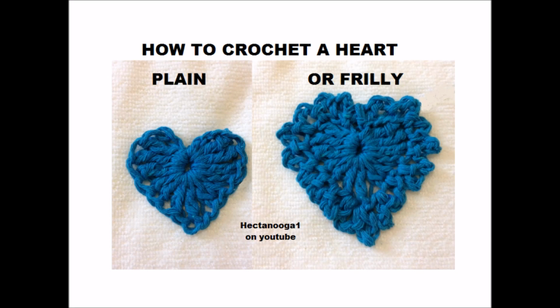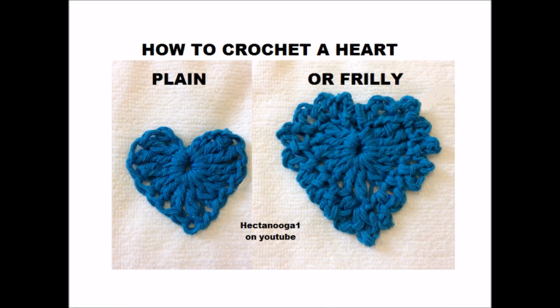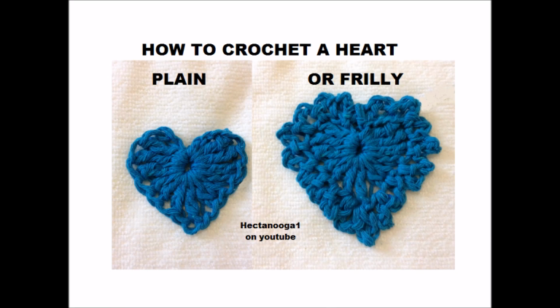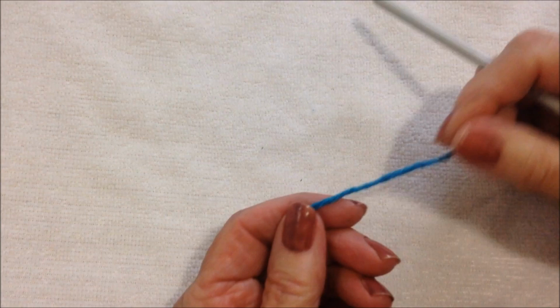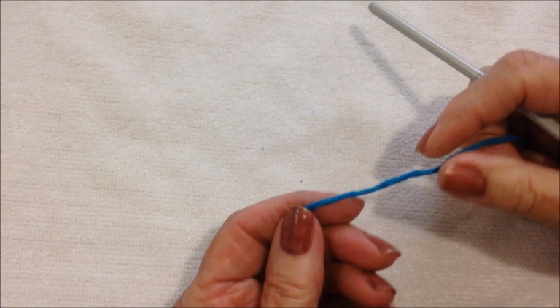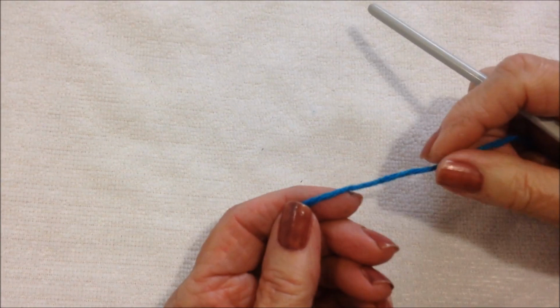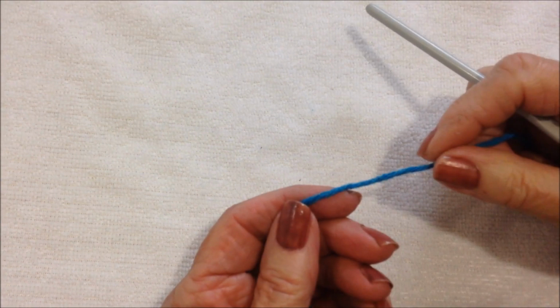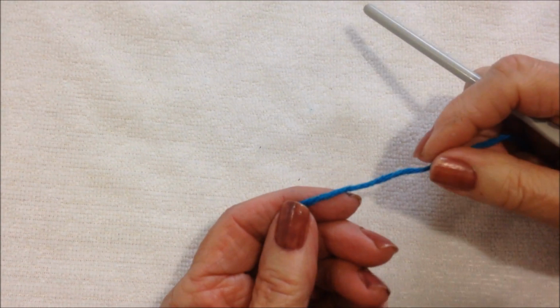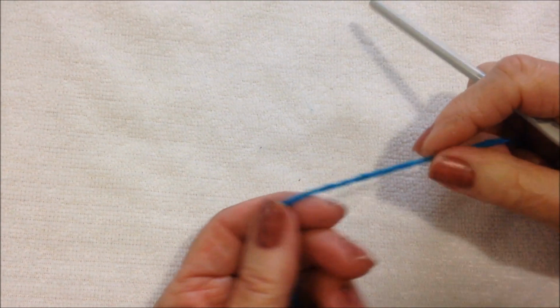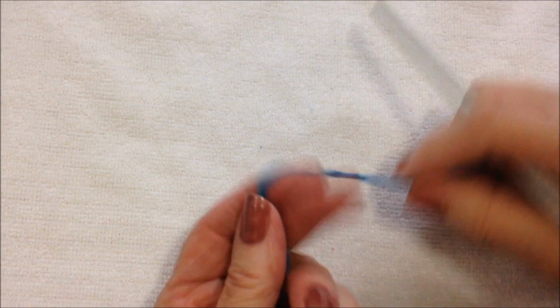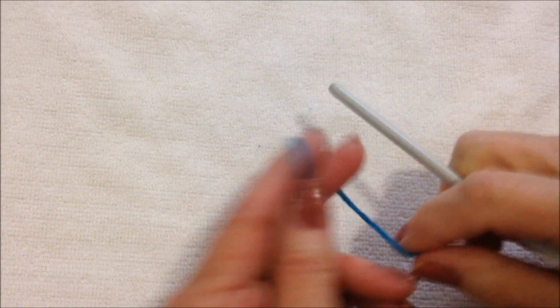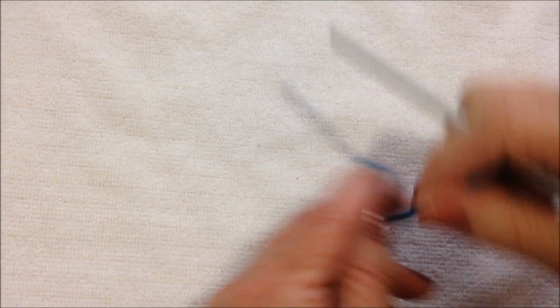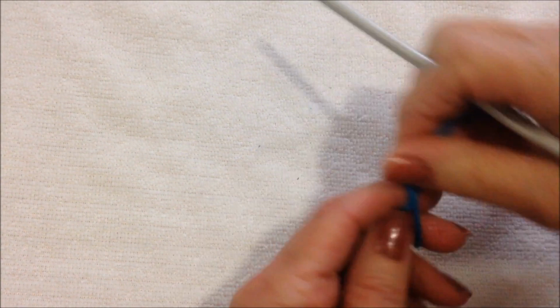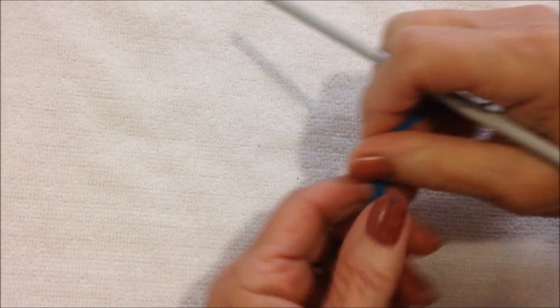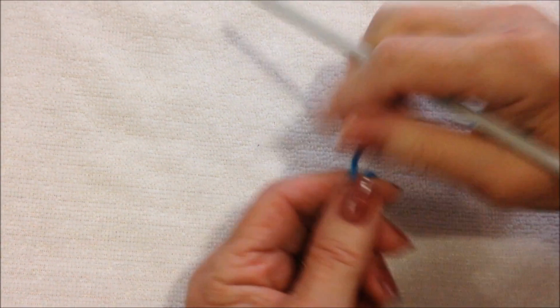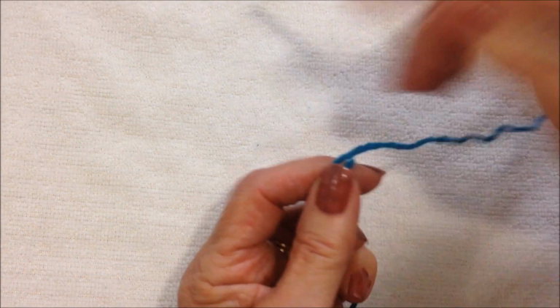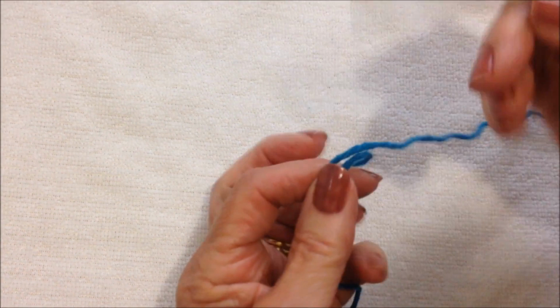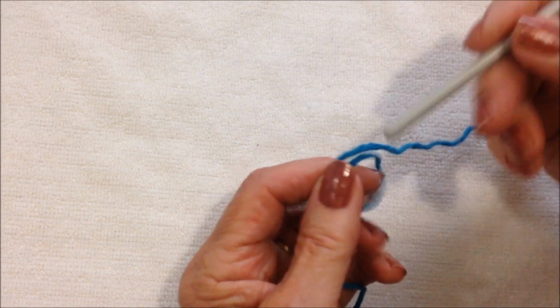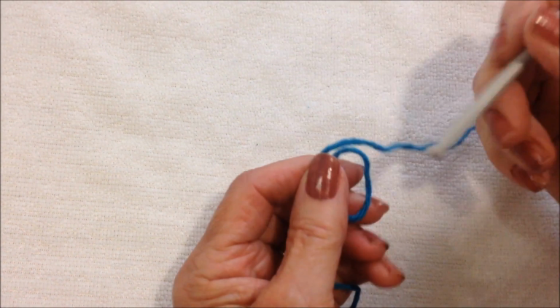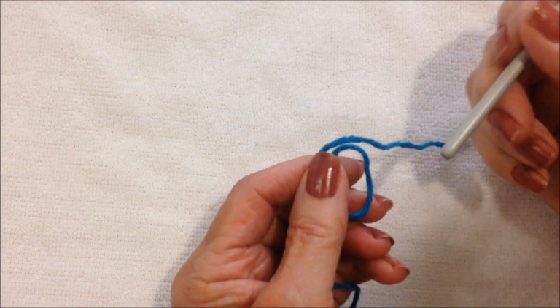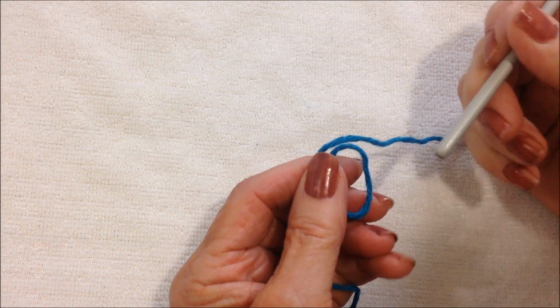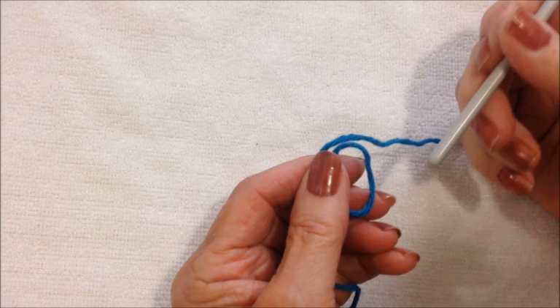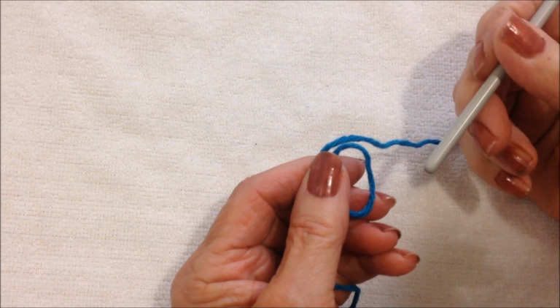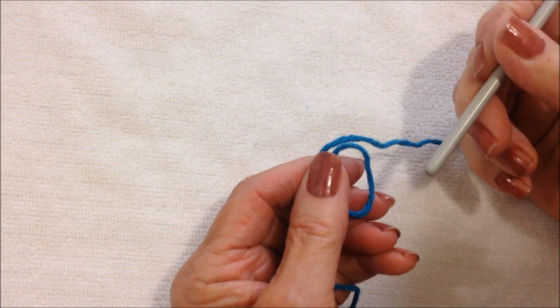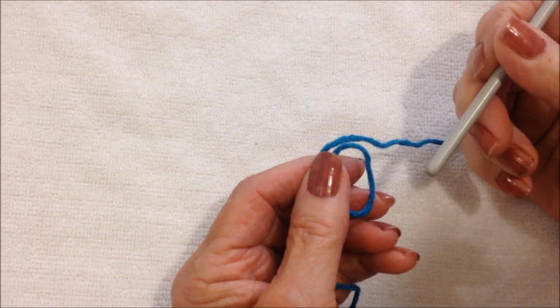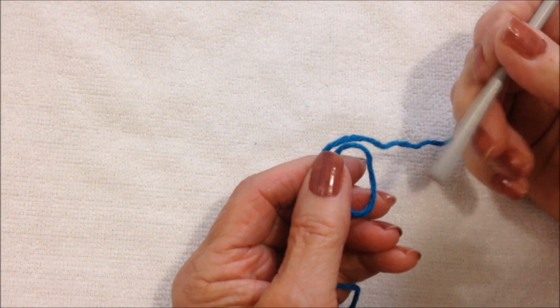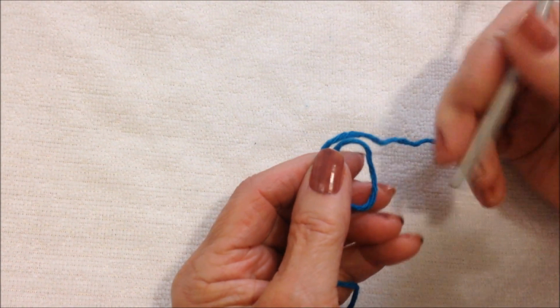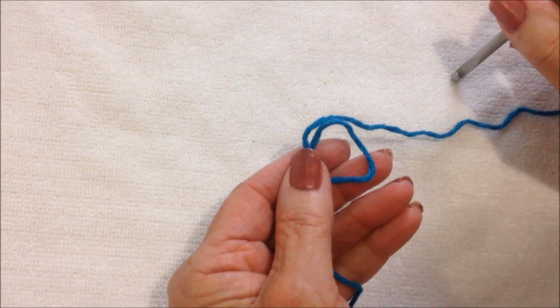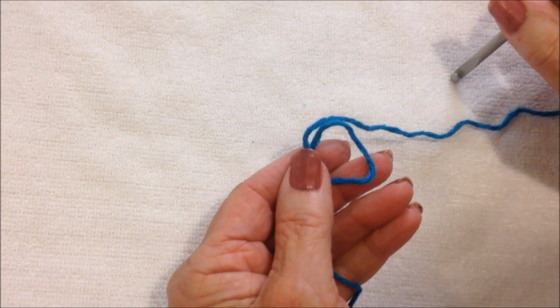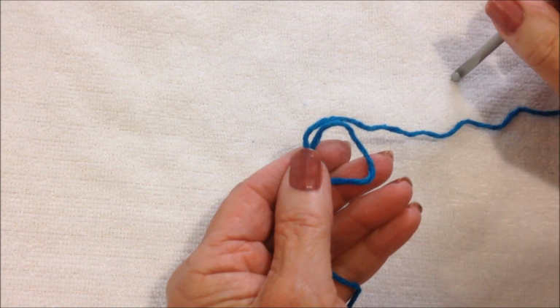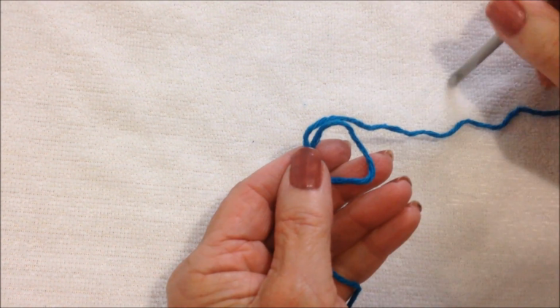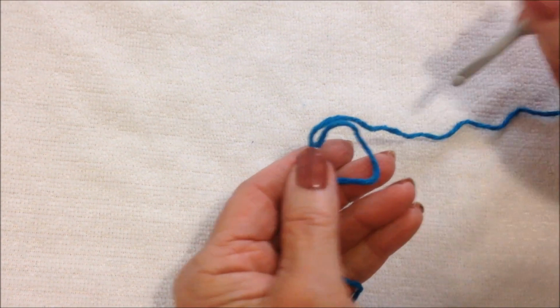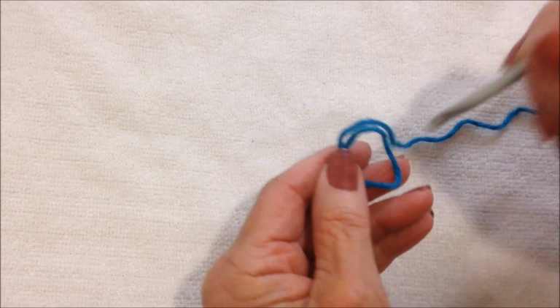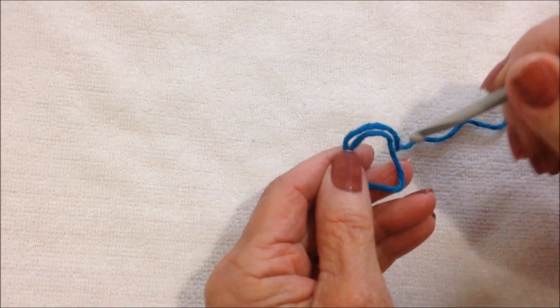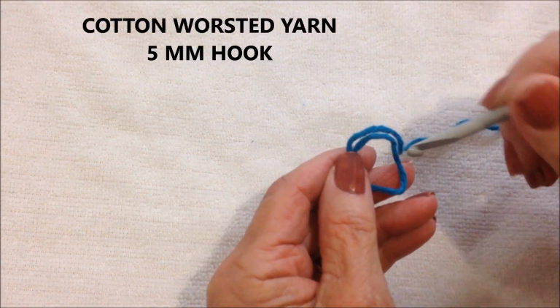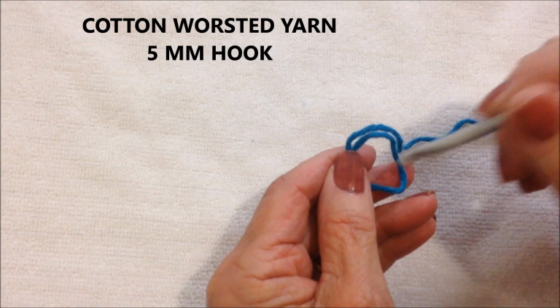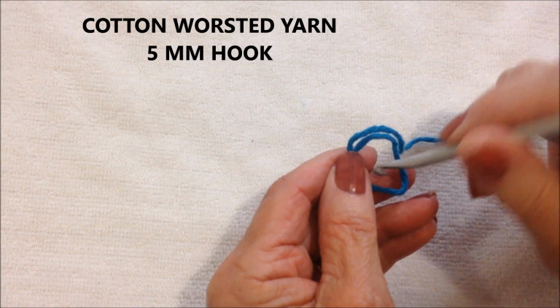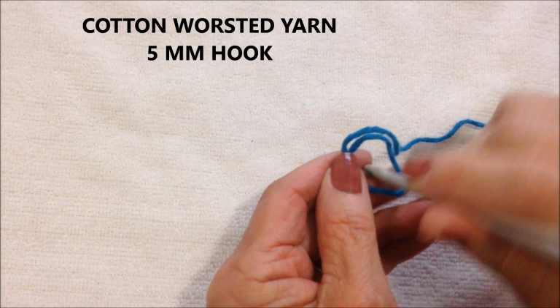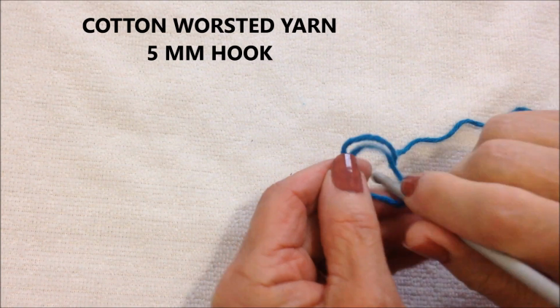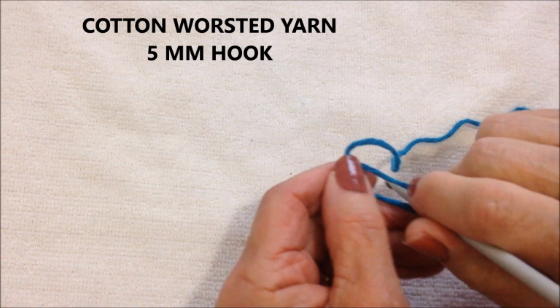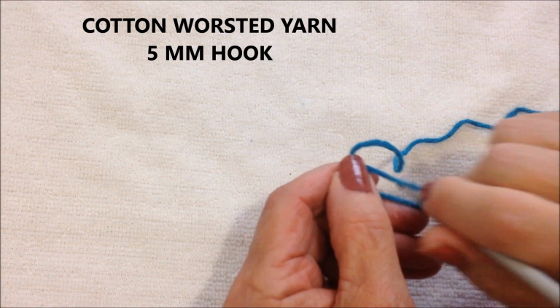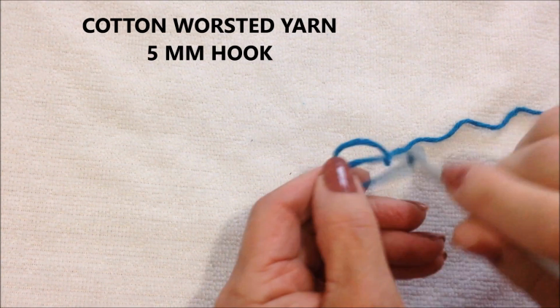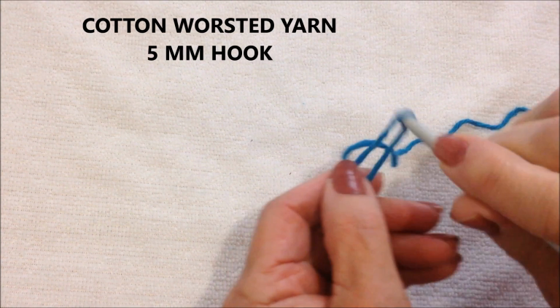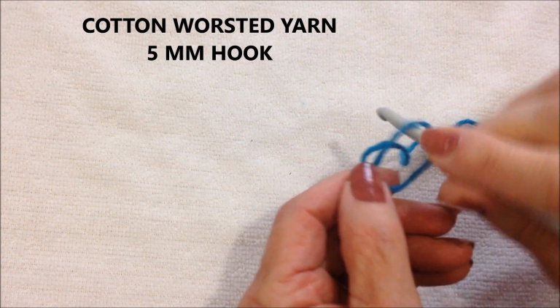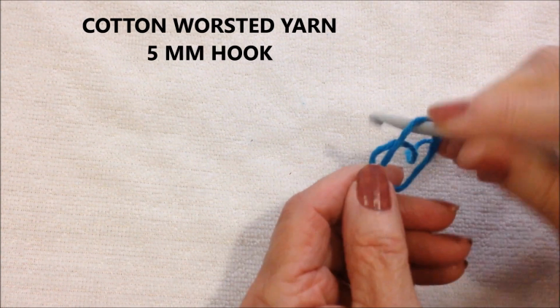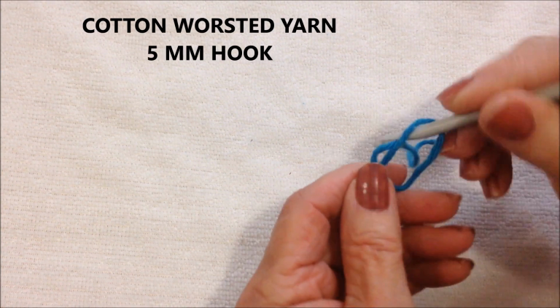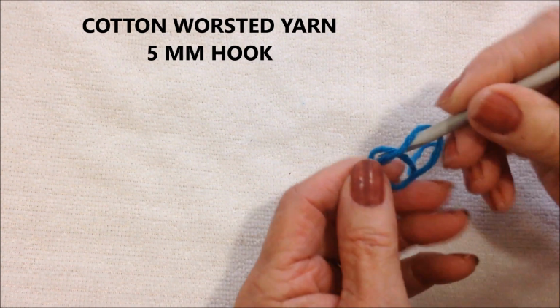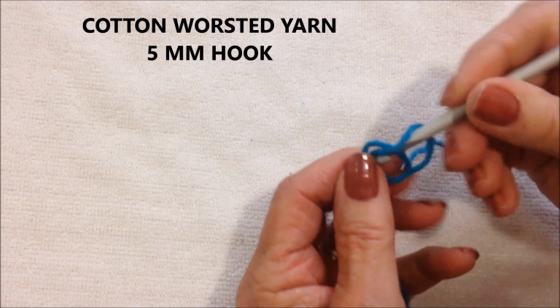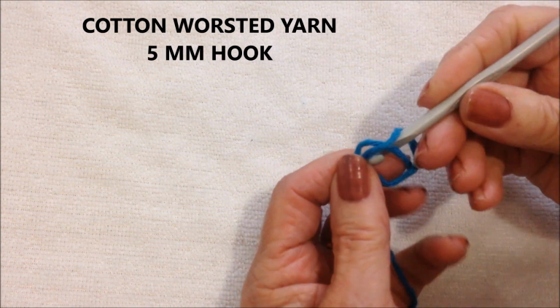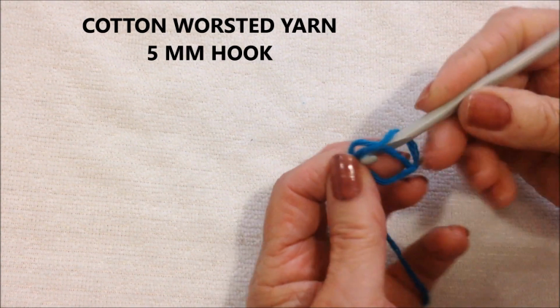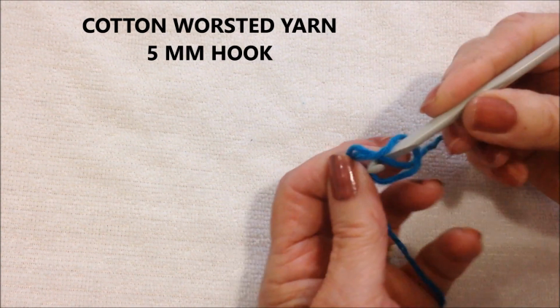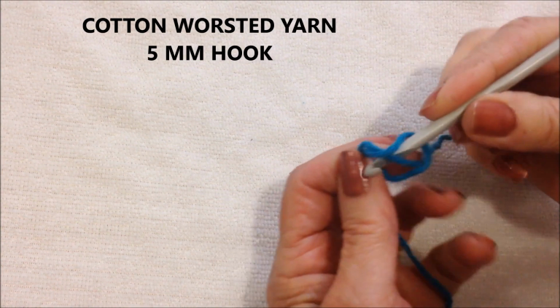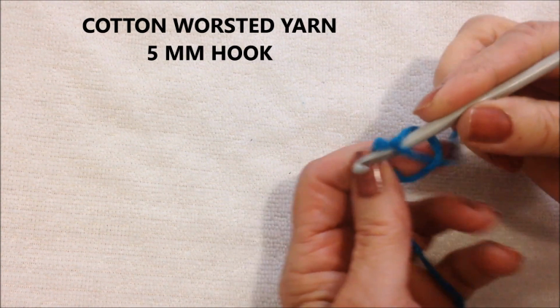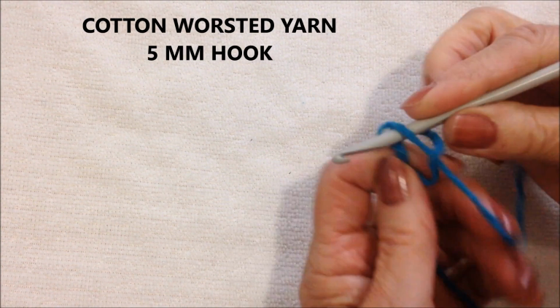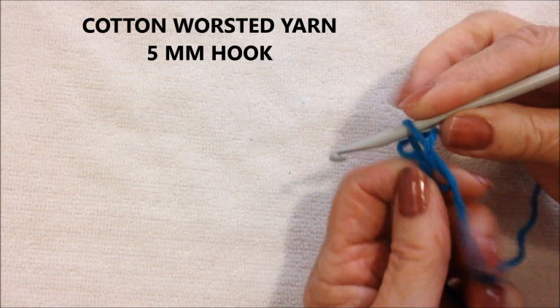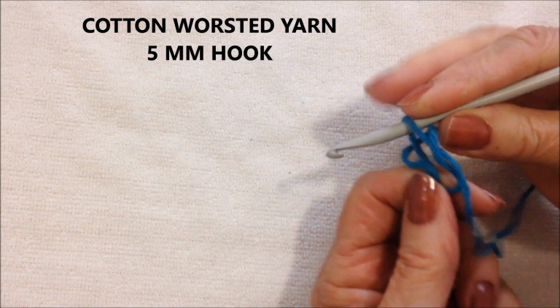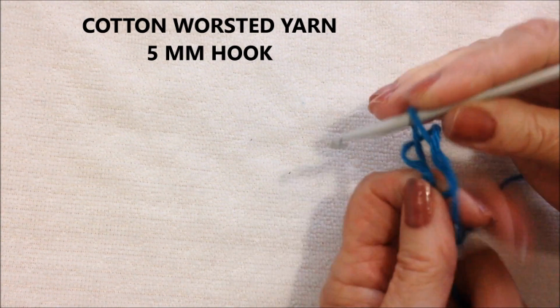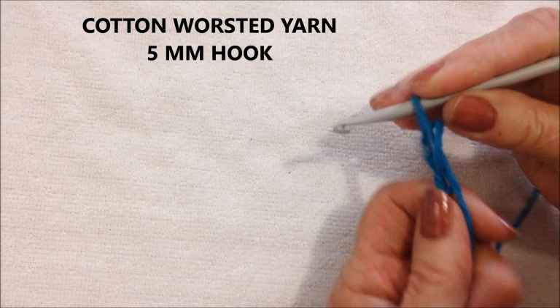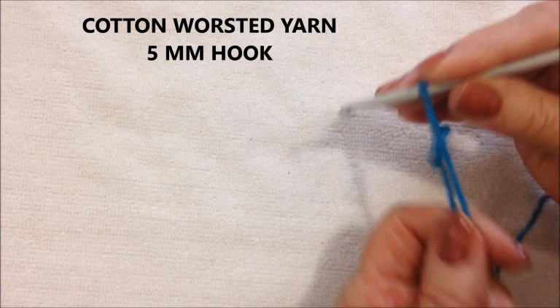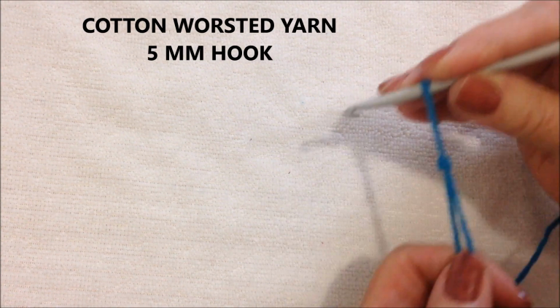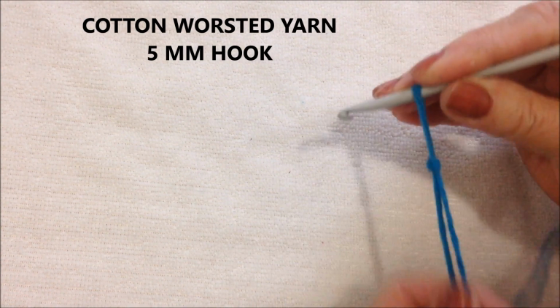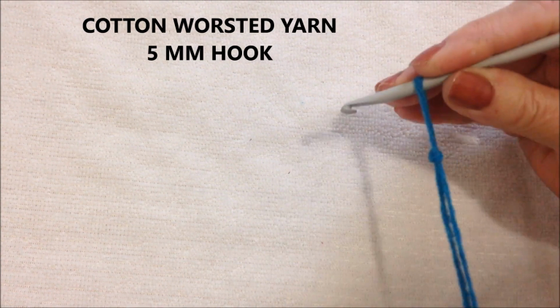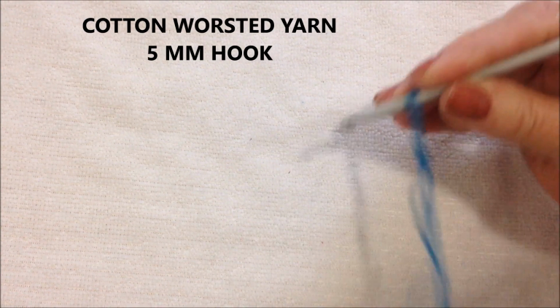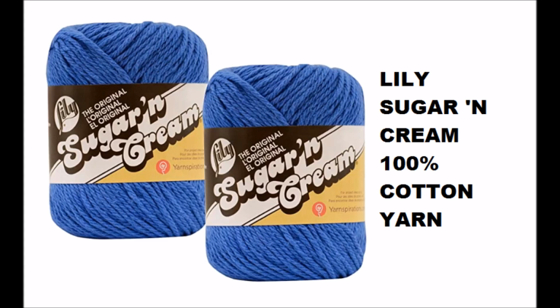To make this easy heart applique, I'm working with 100% cotton yarn and a 5mm crochet hook.